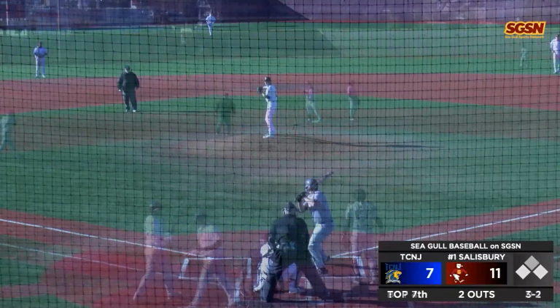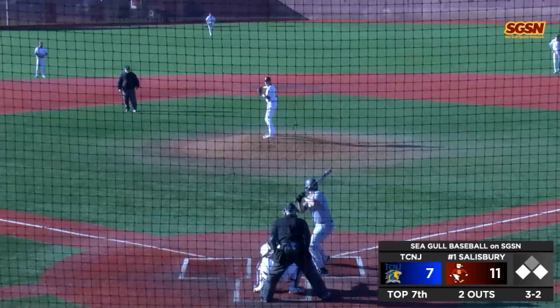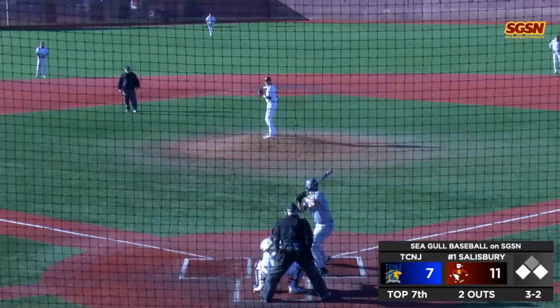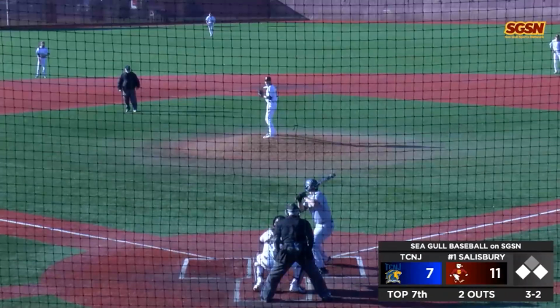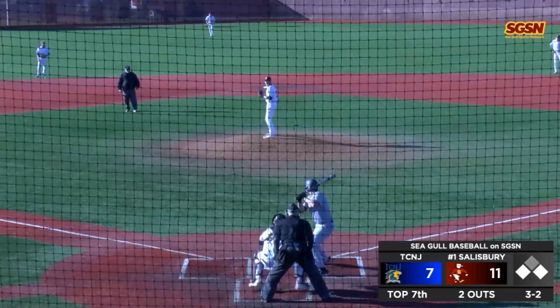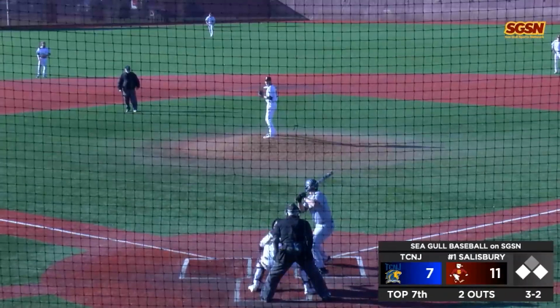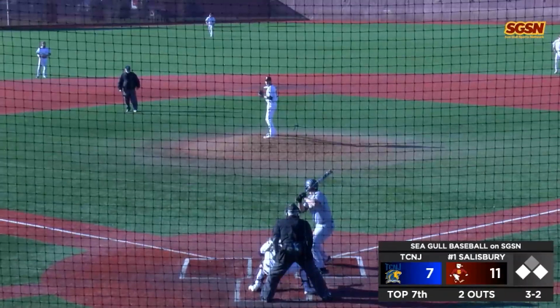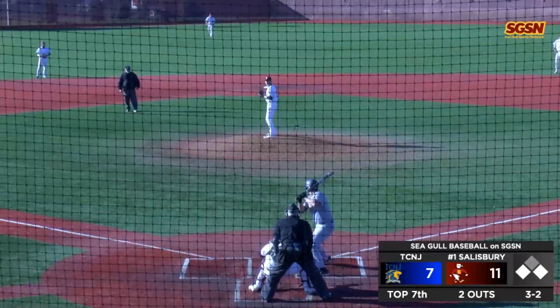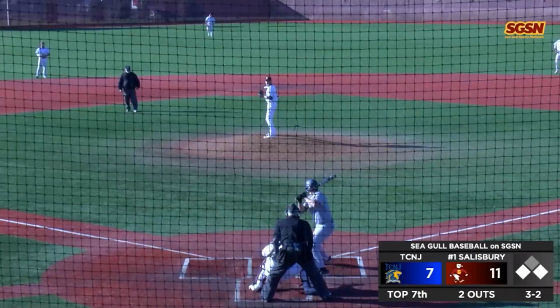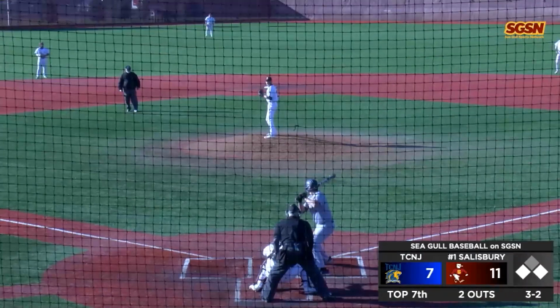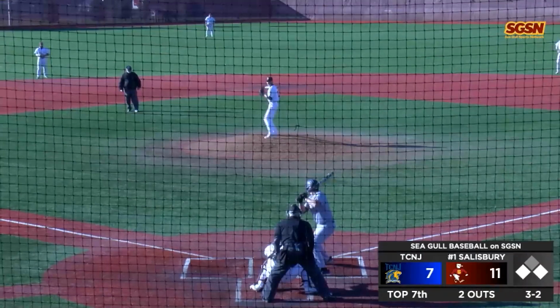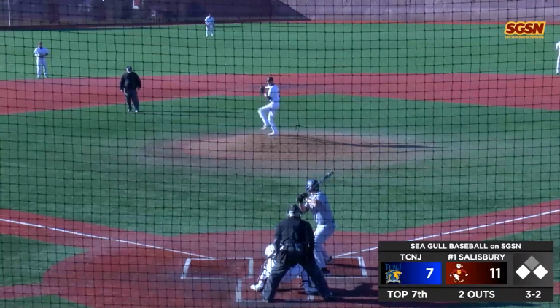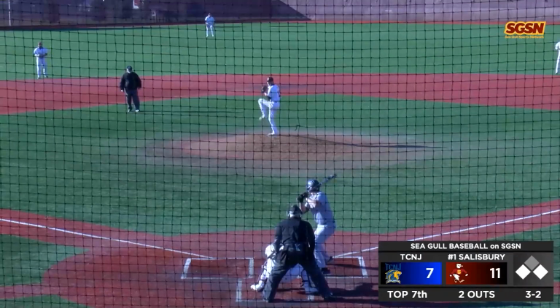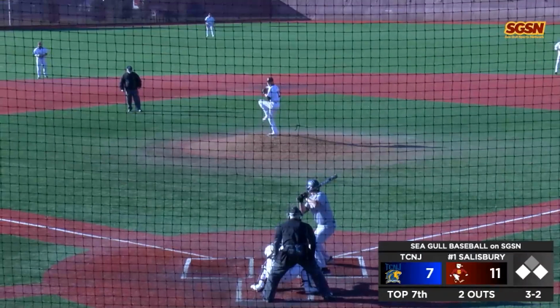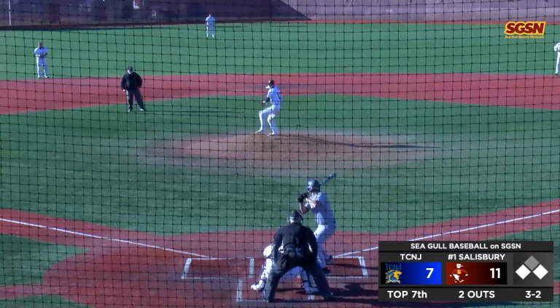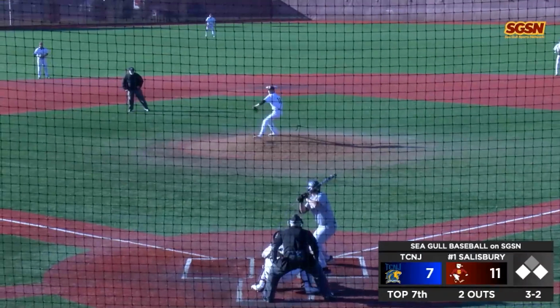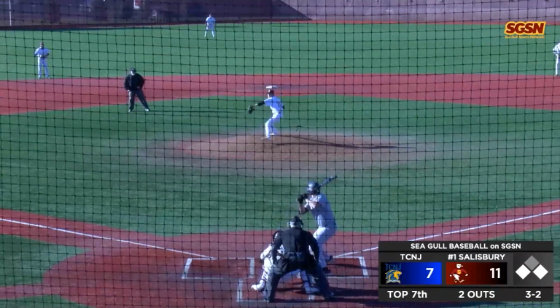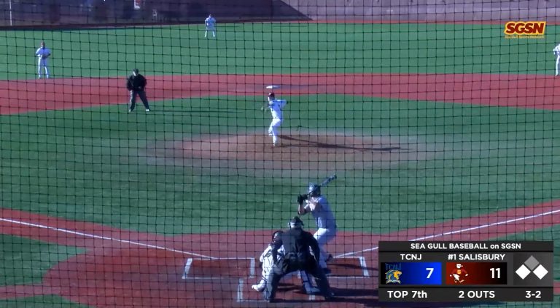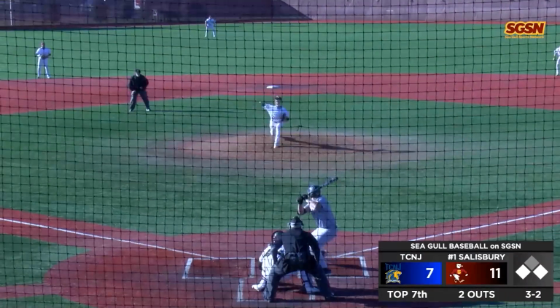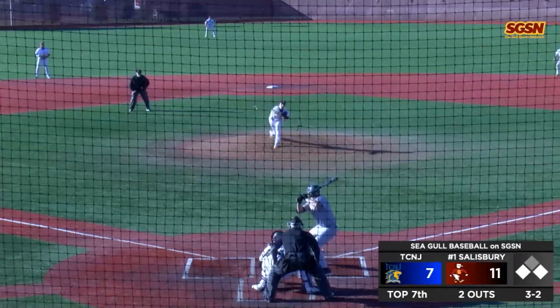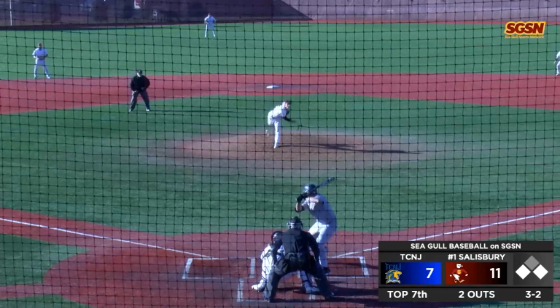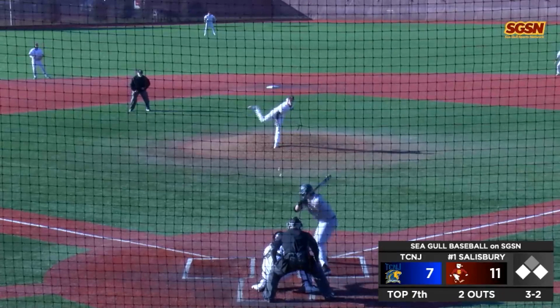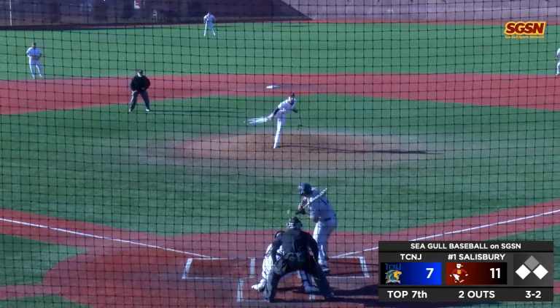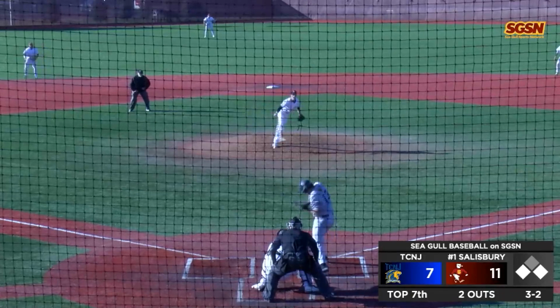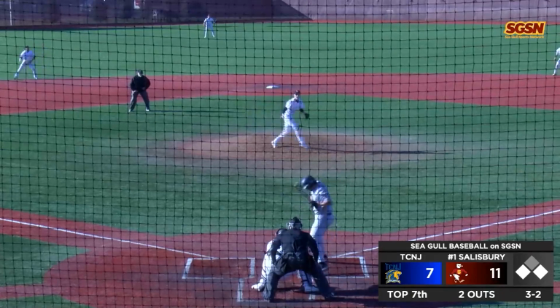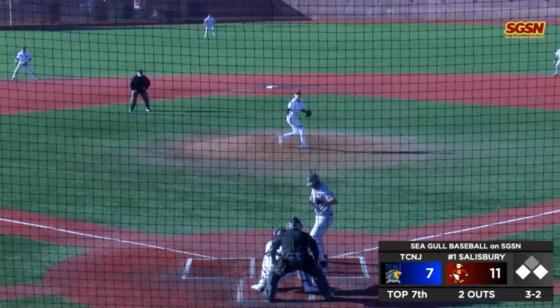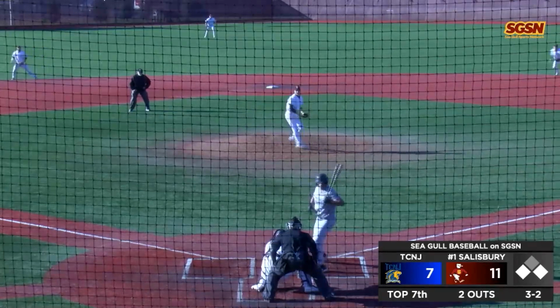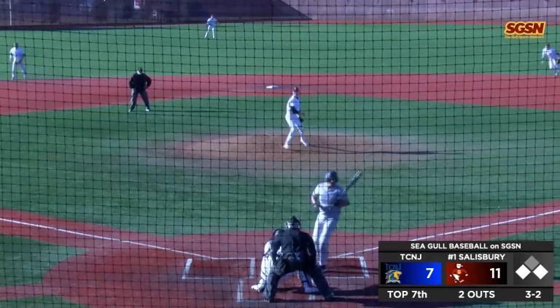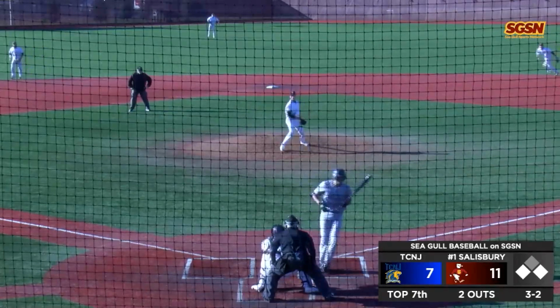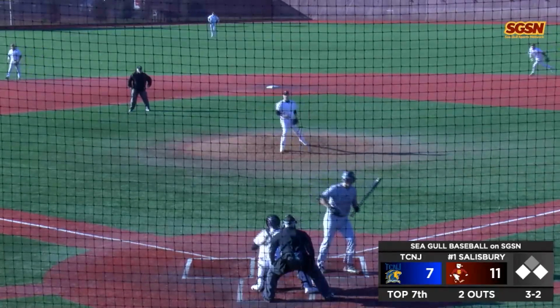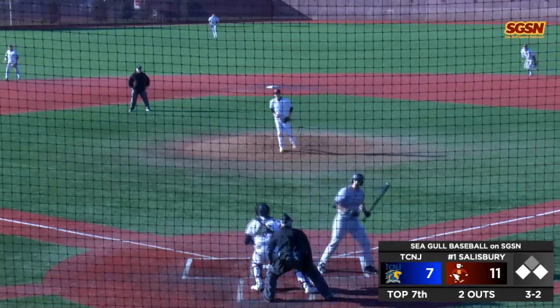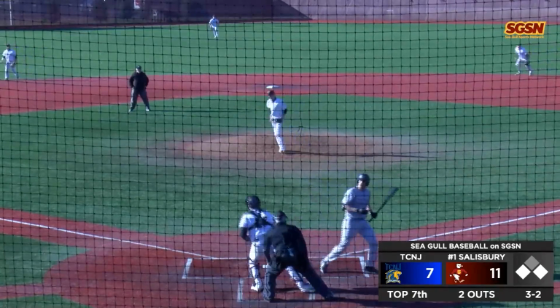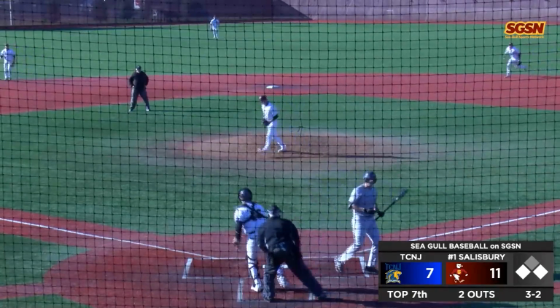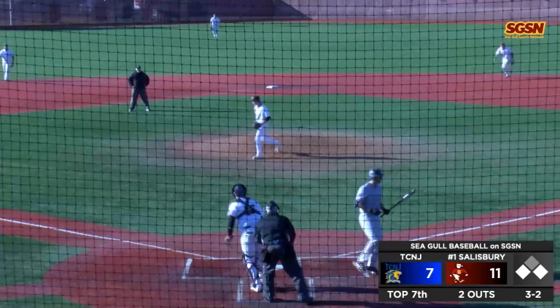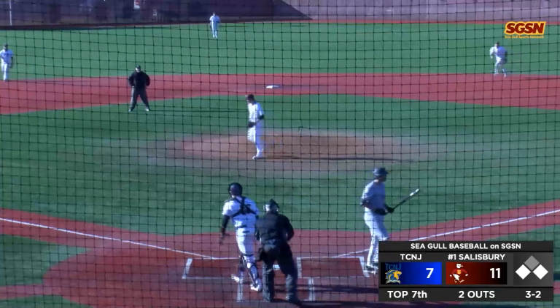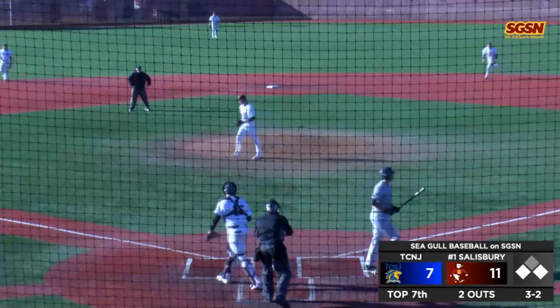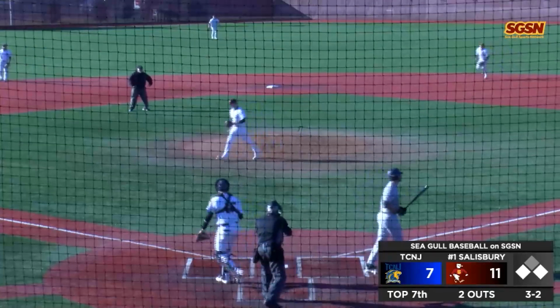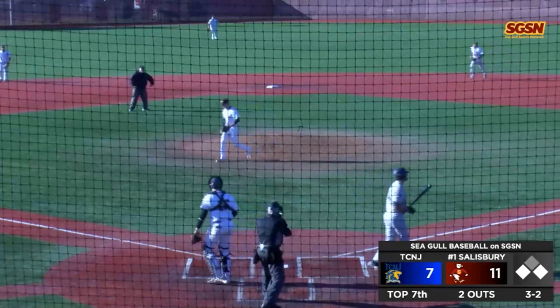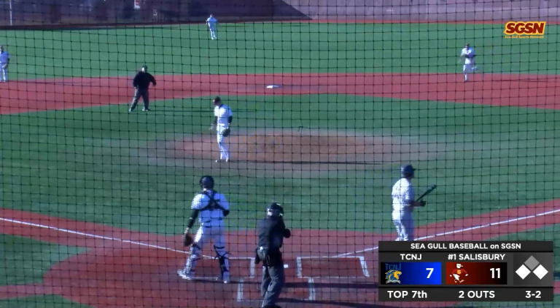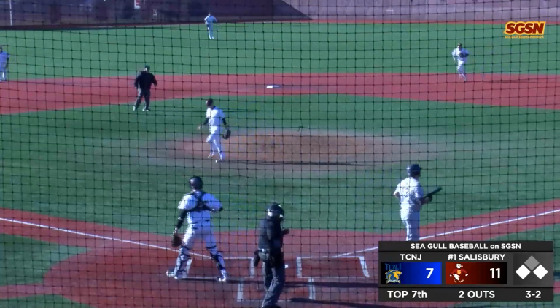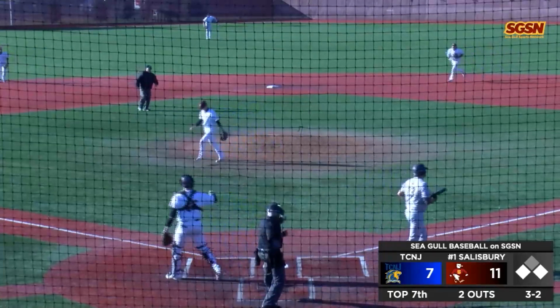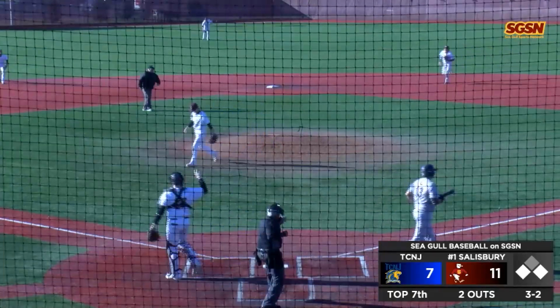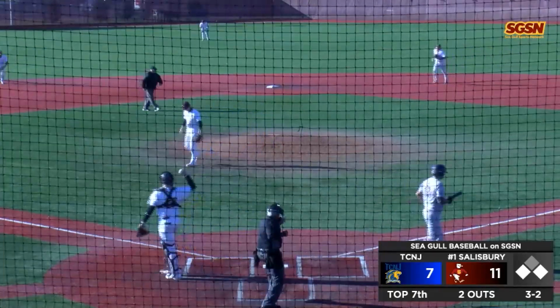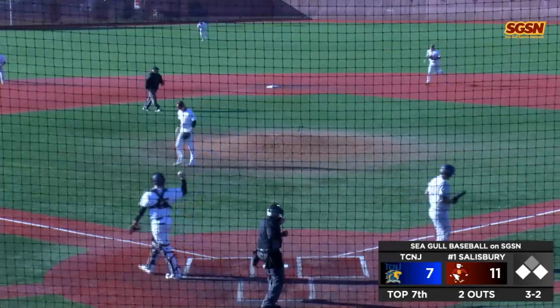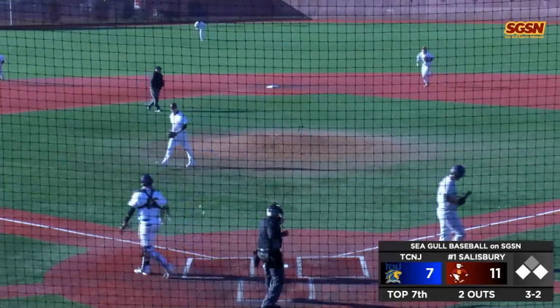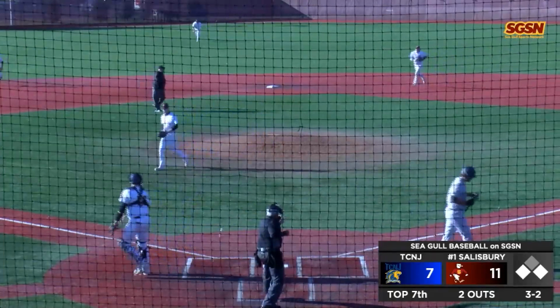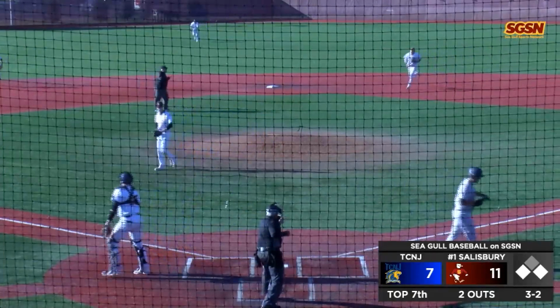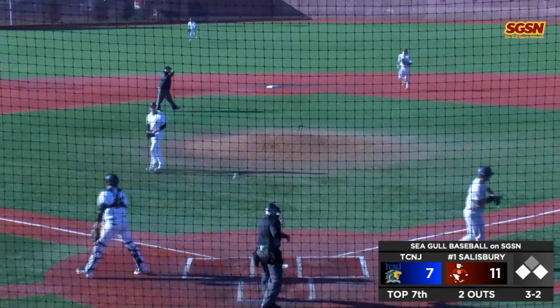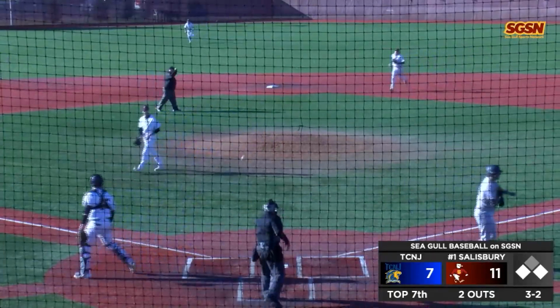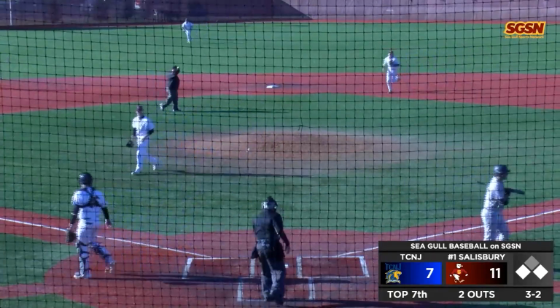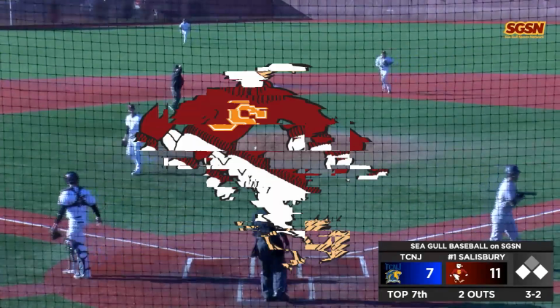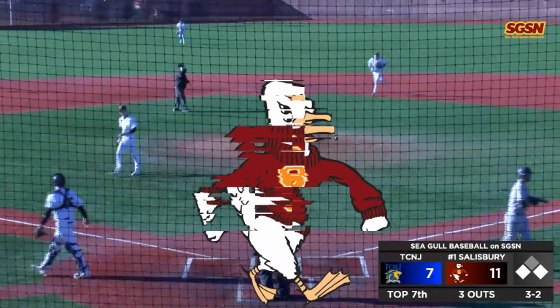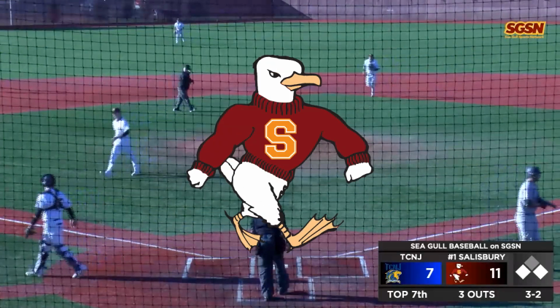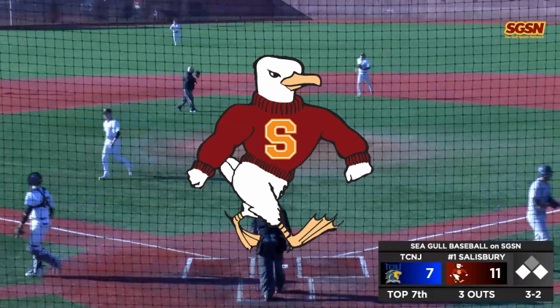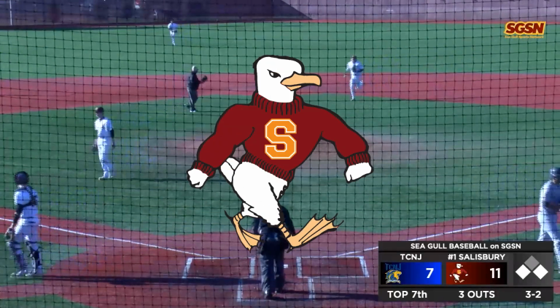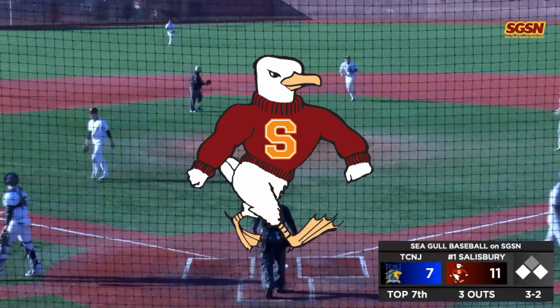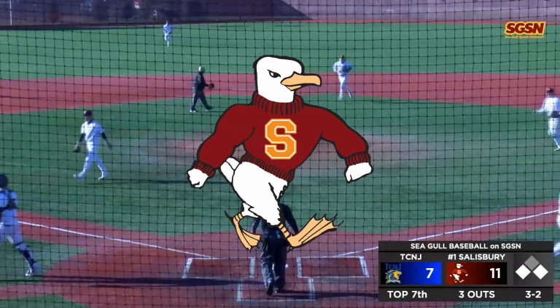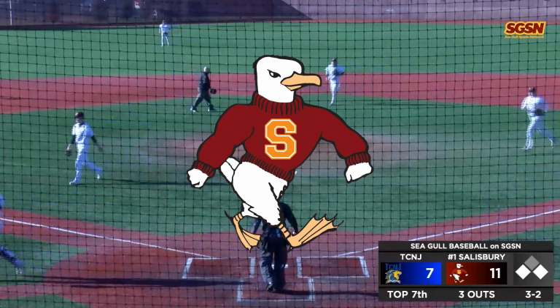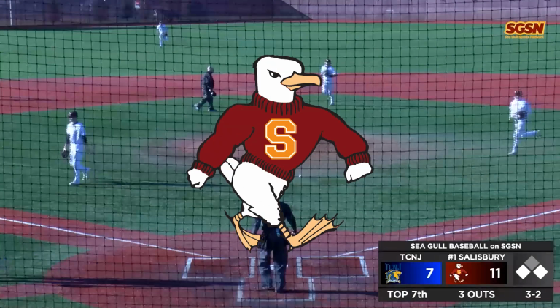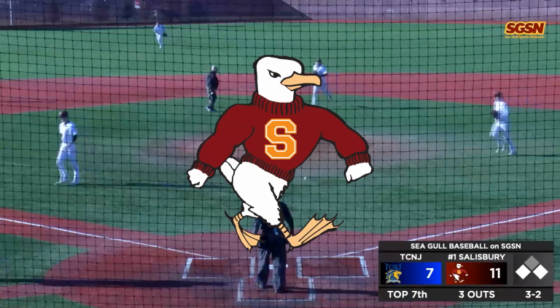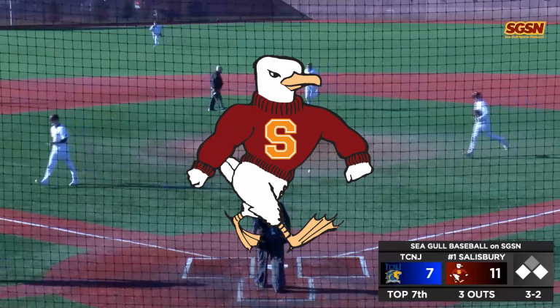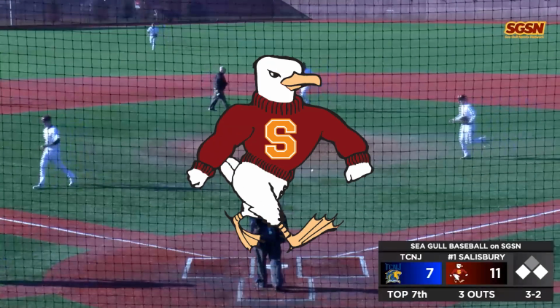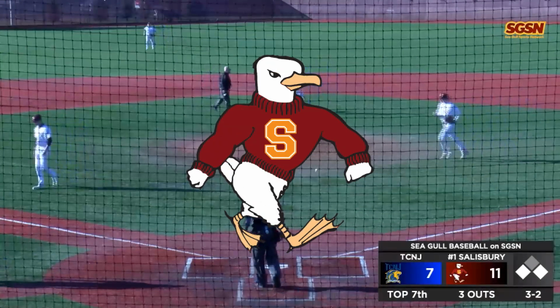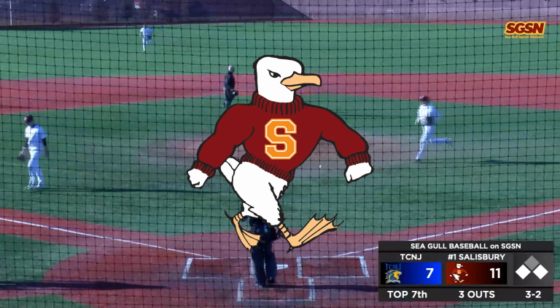3-2, 2 outs. The pitch from Villa is called strike three! And that's how you do it, folks.